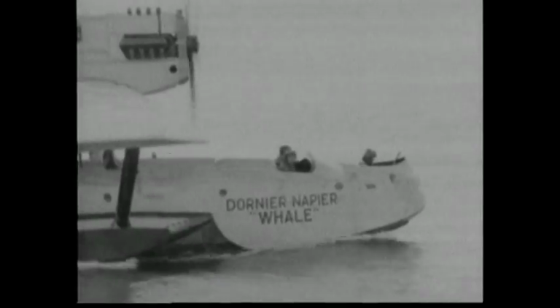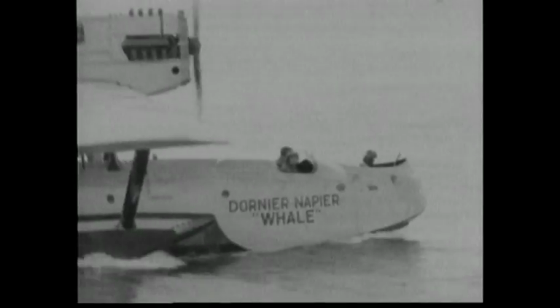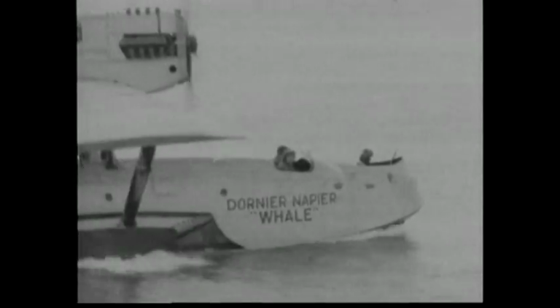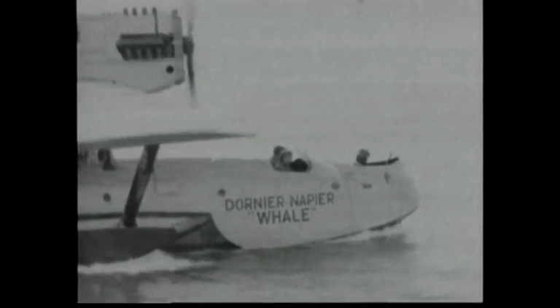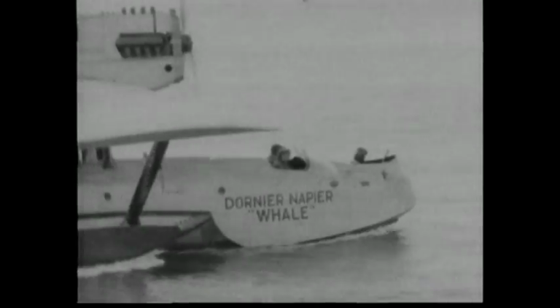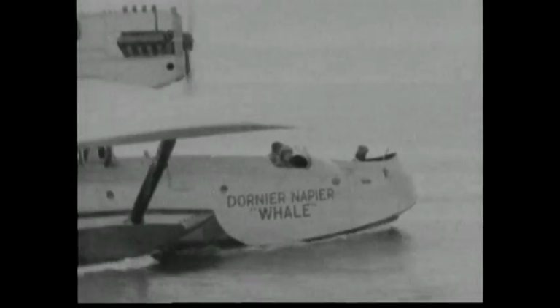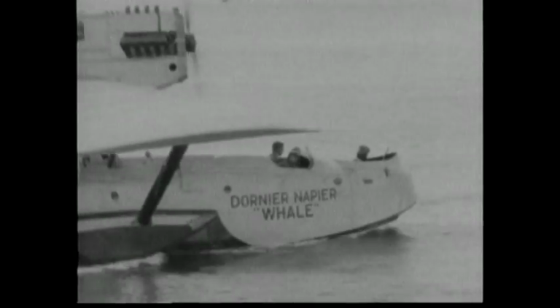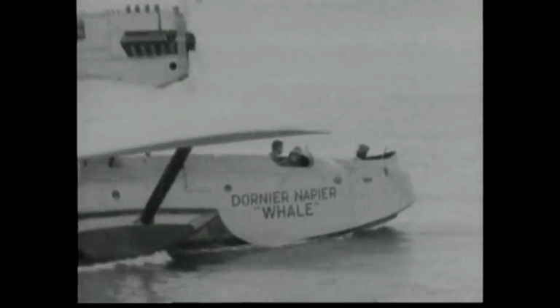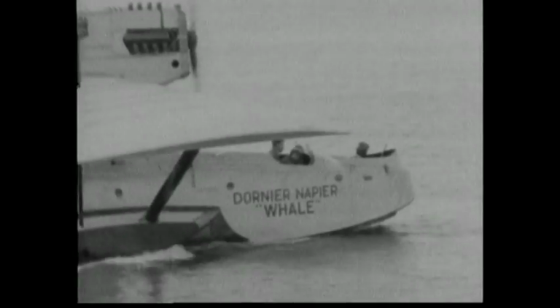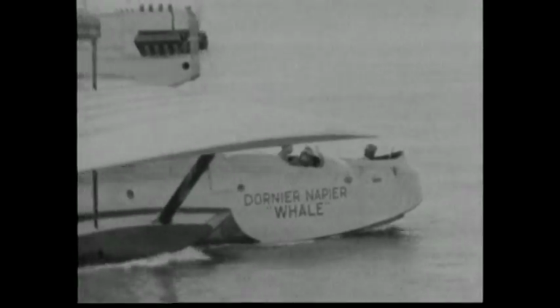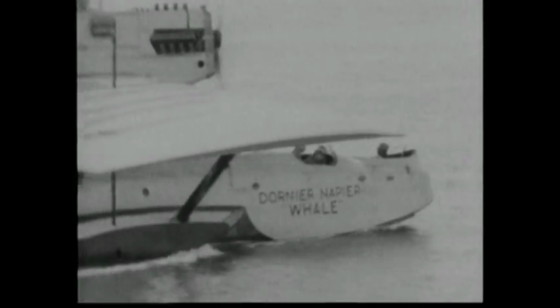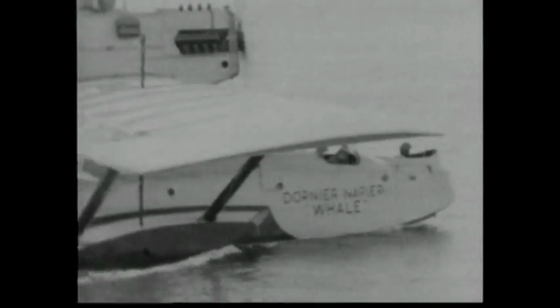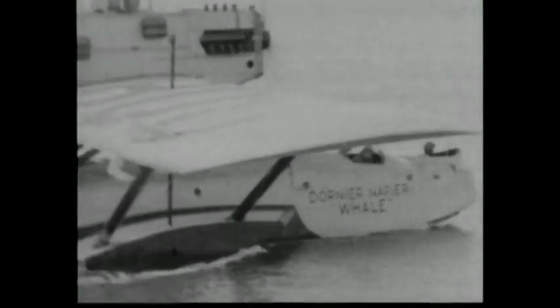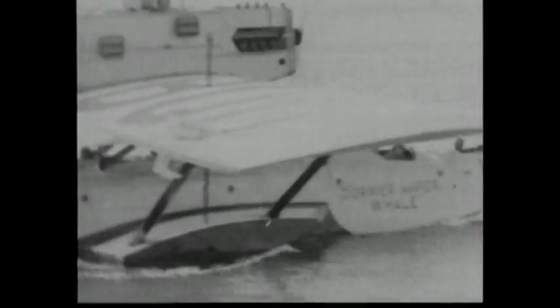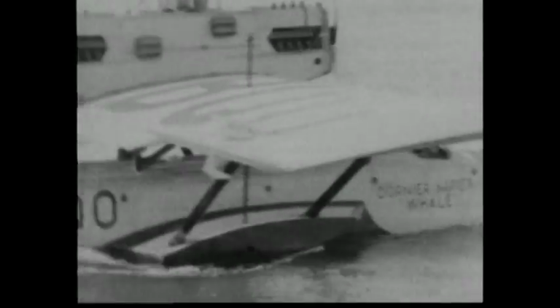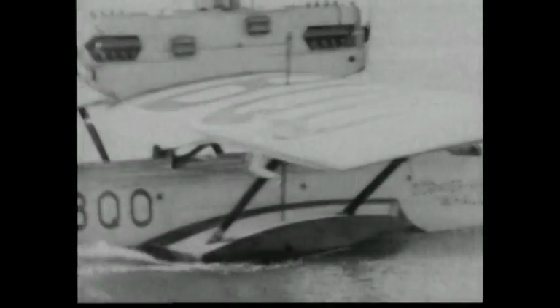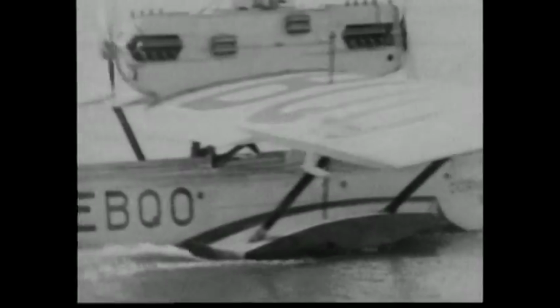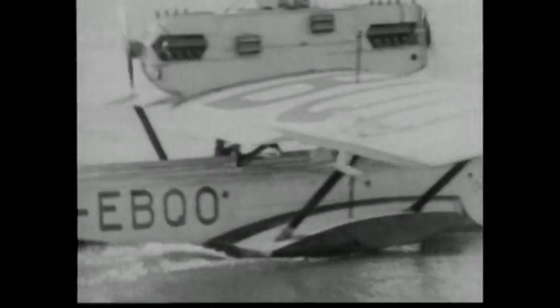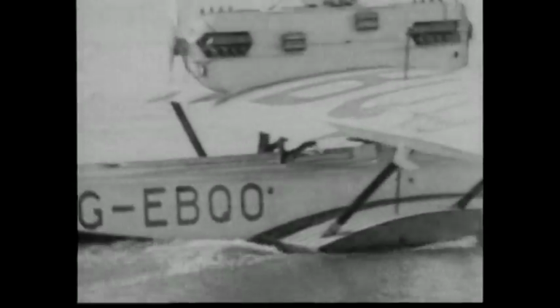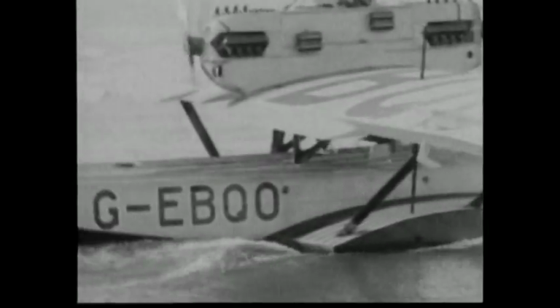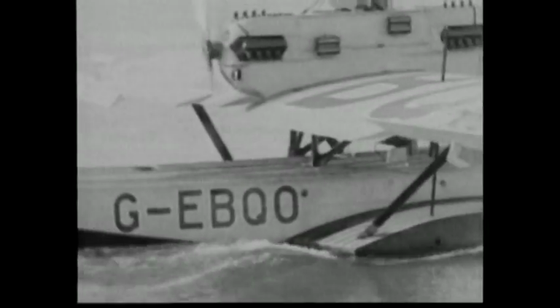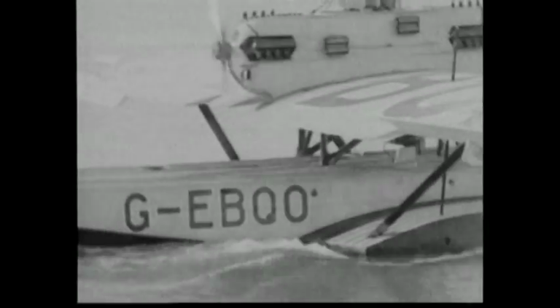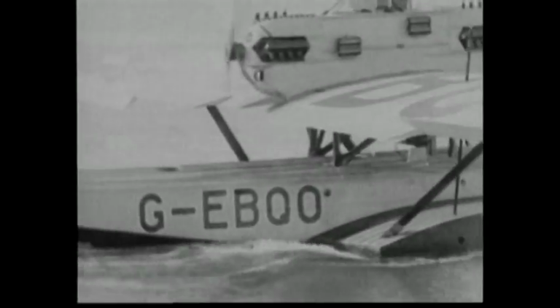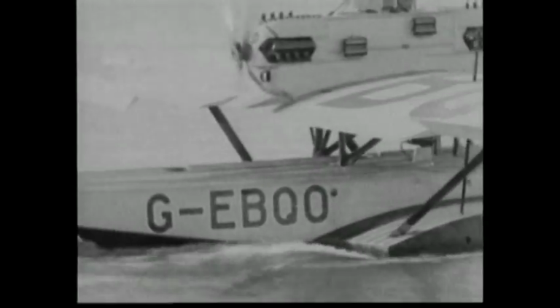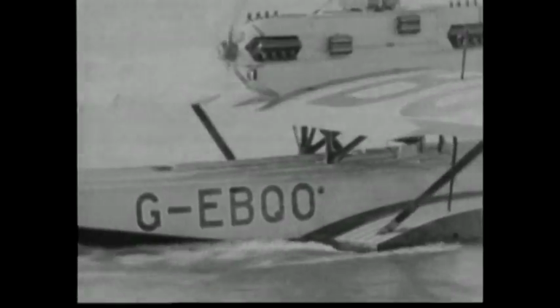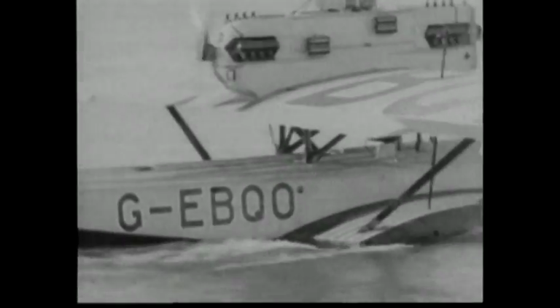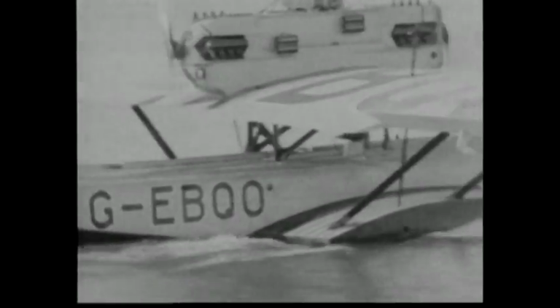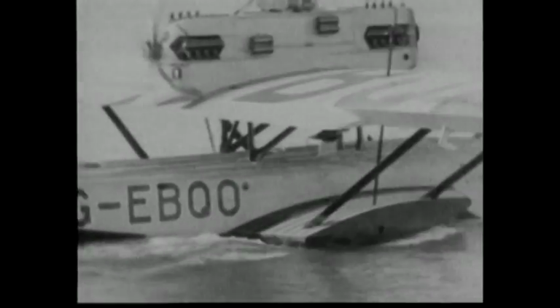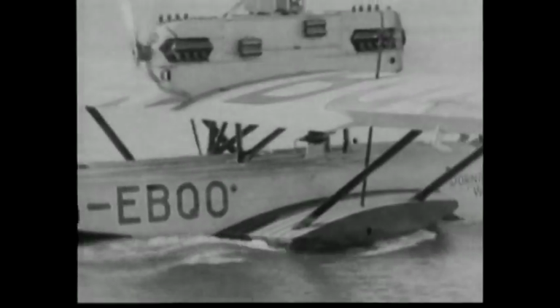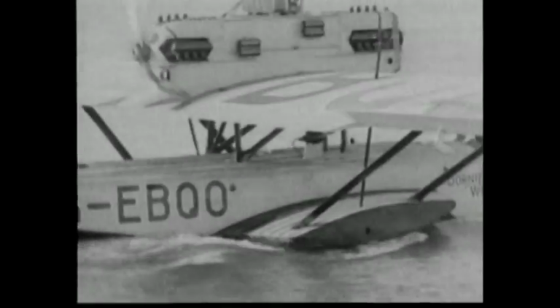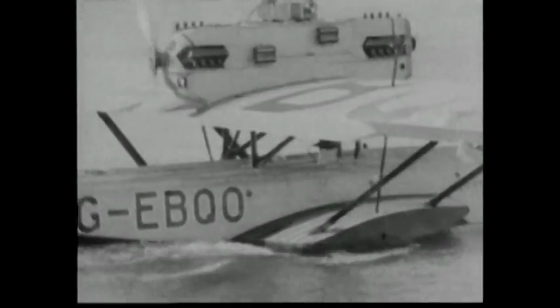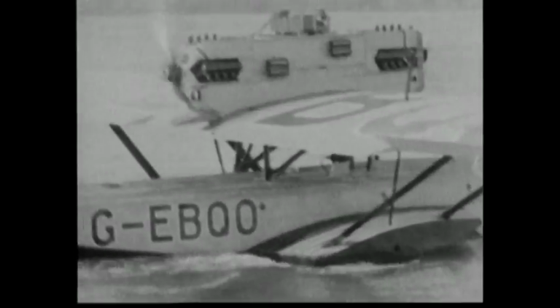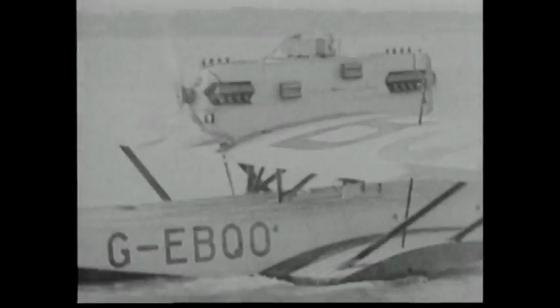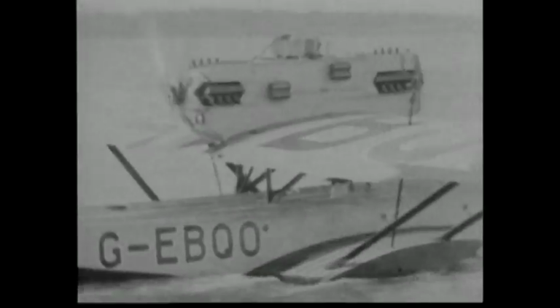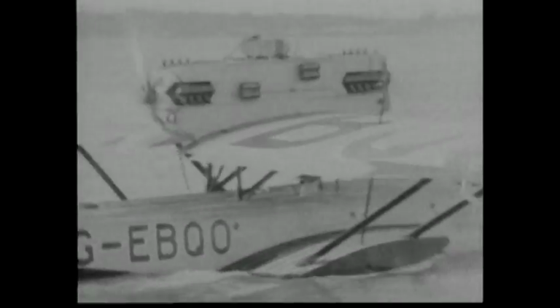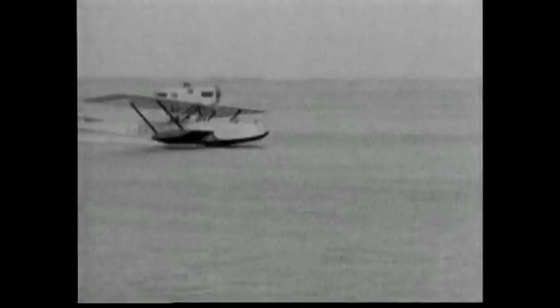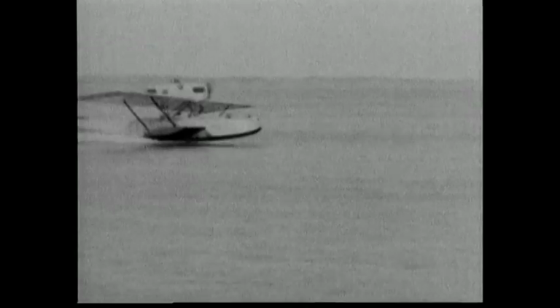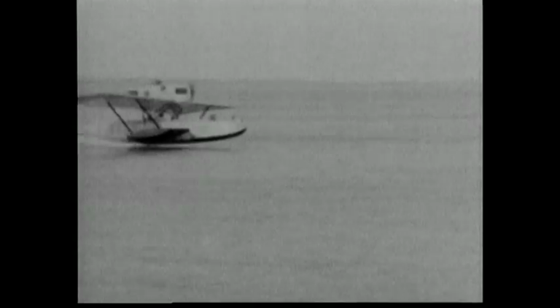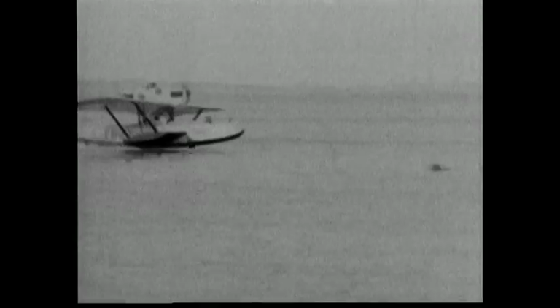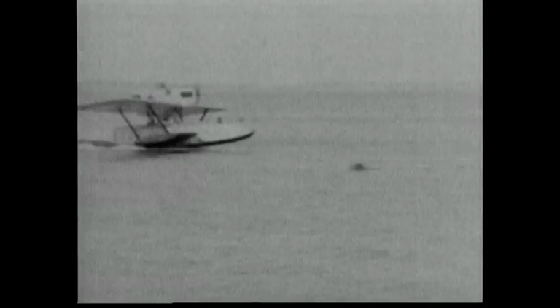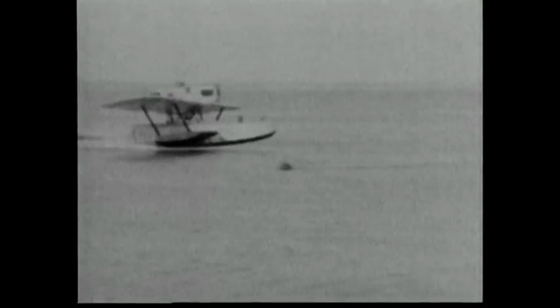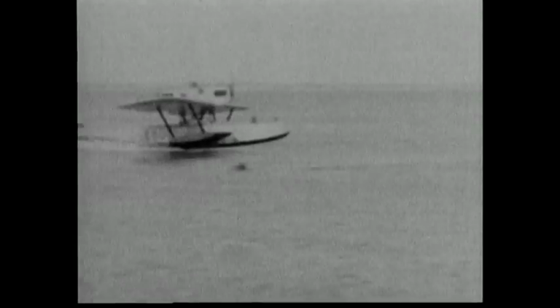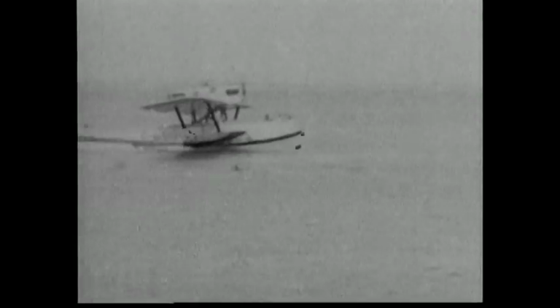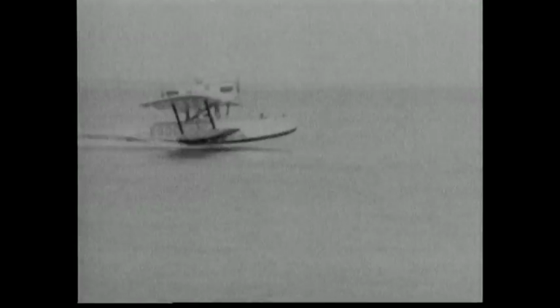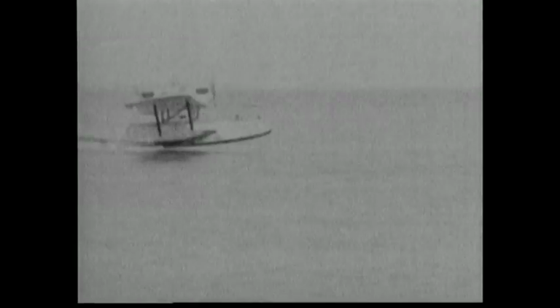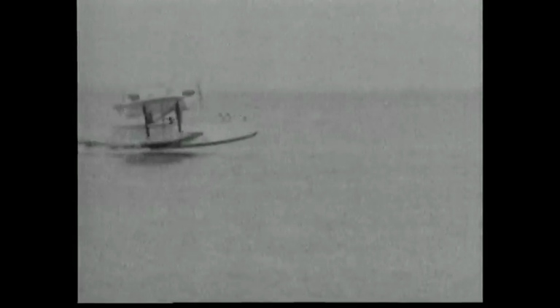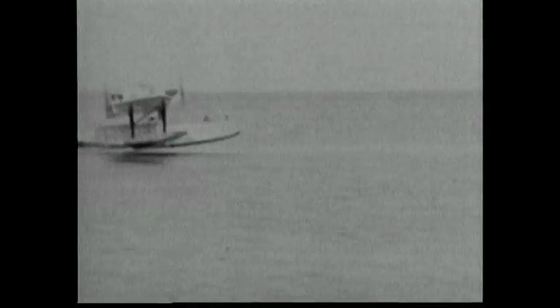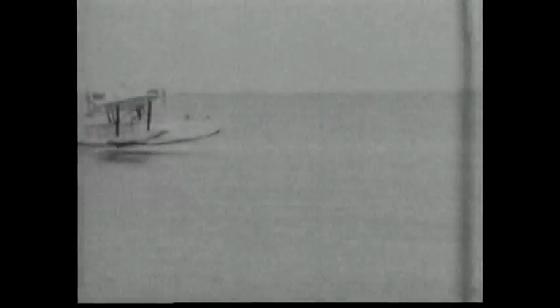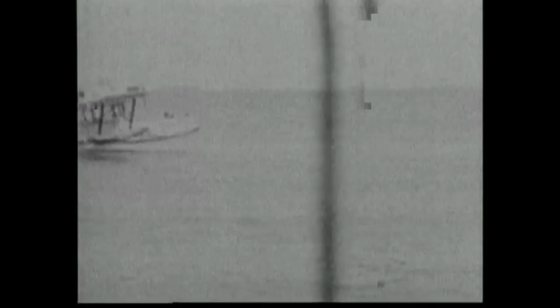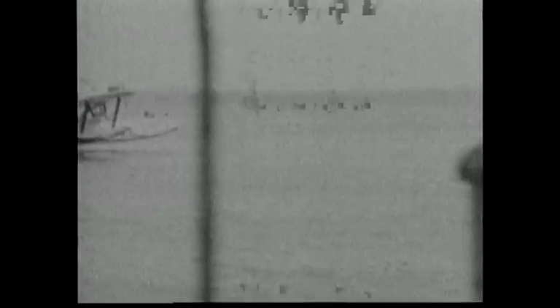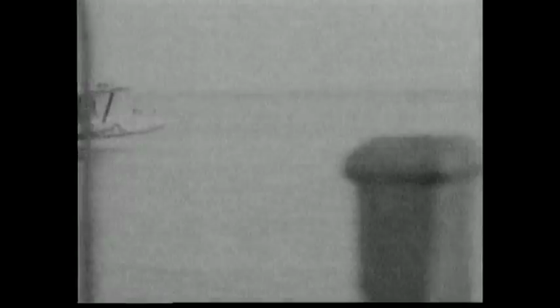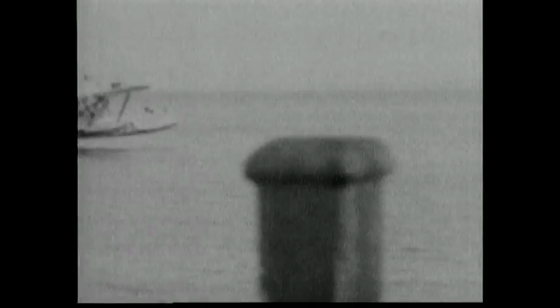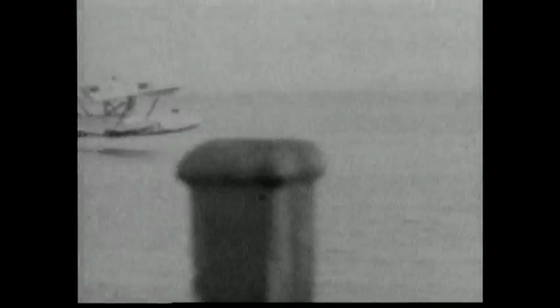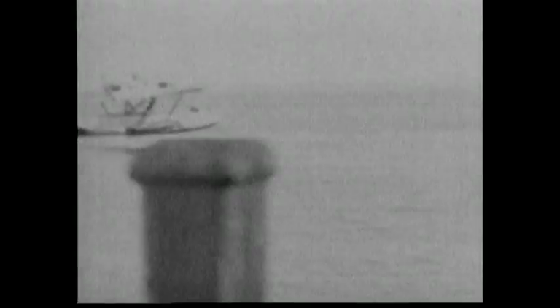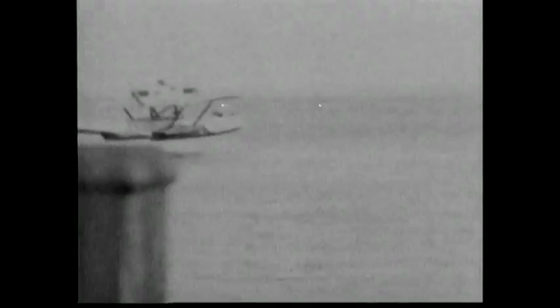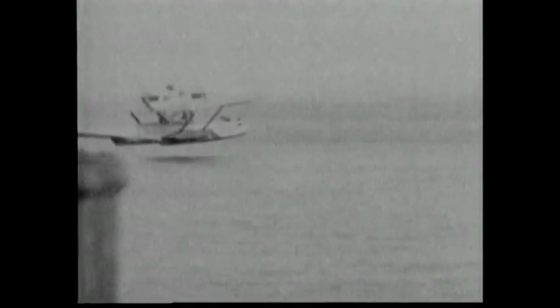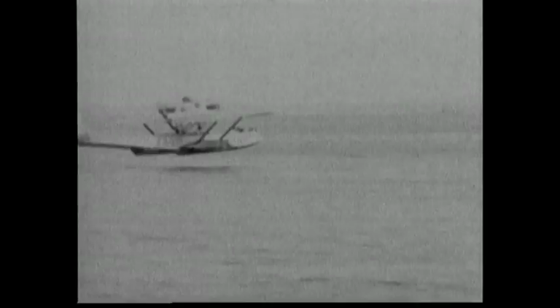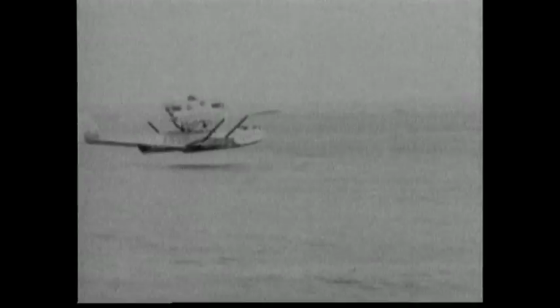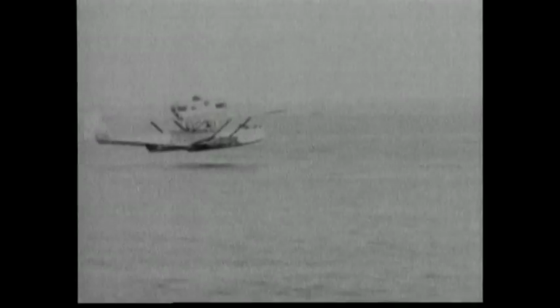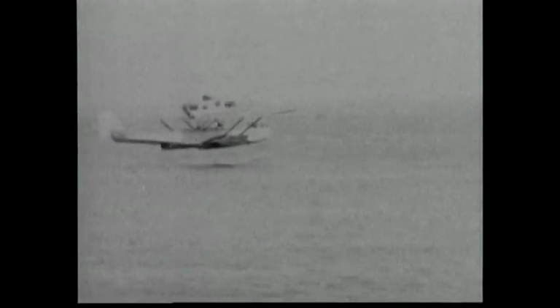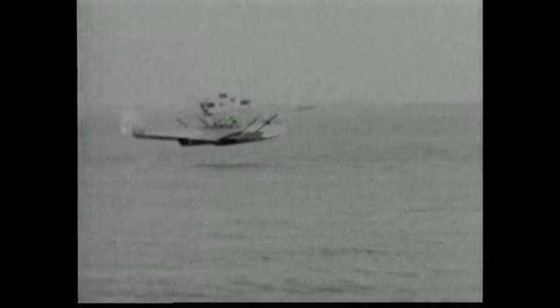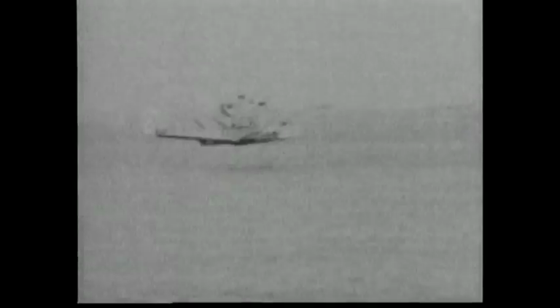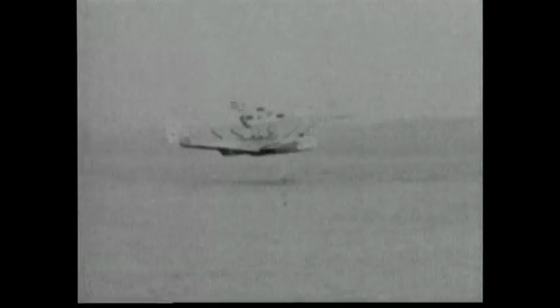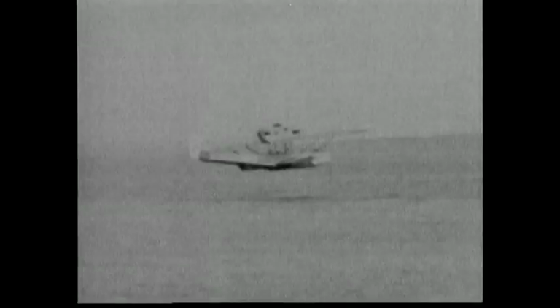Rugged and powerful, the Dornier Wal flew expeditions to the most remote parts of the globe and served in several air forces.